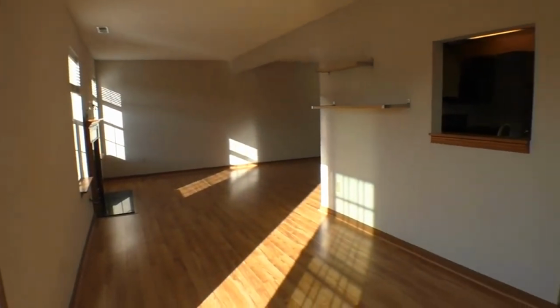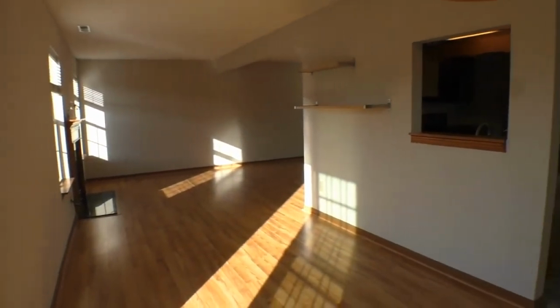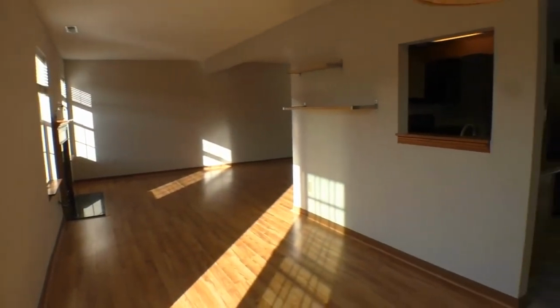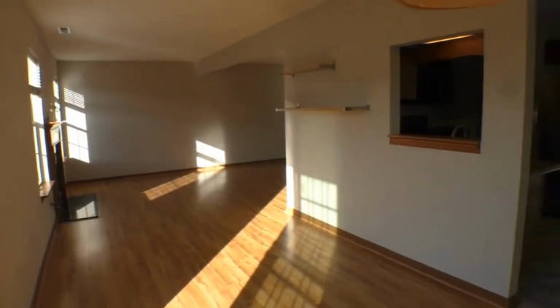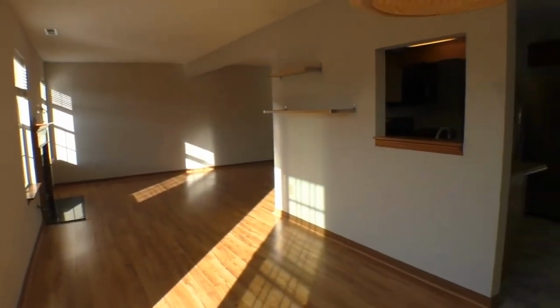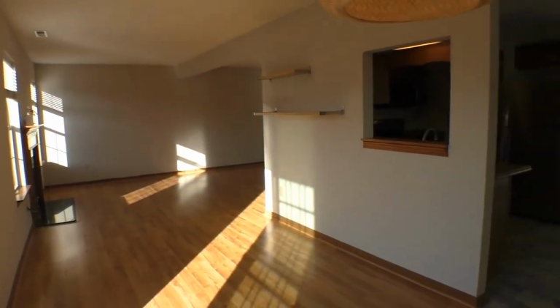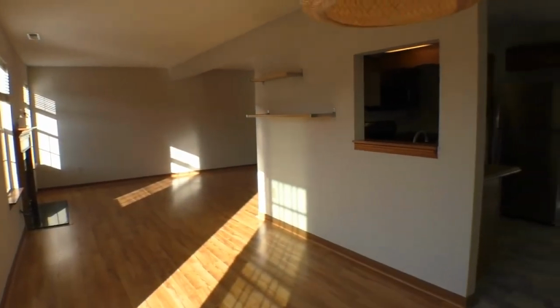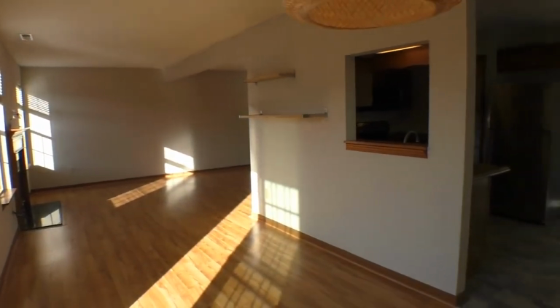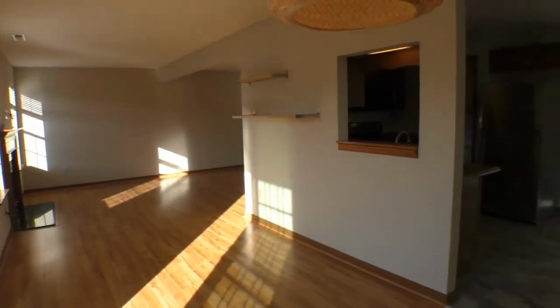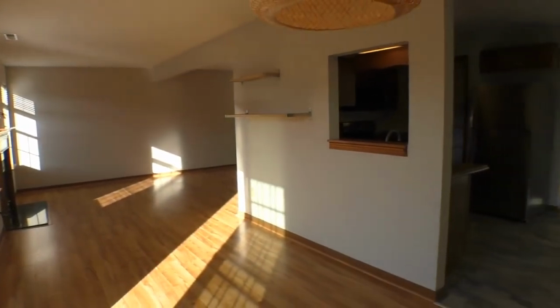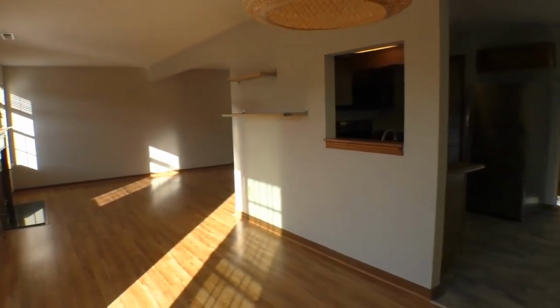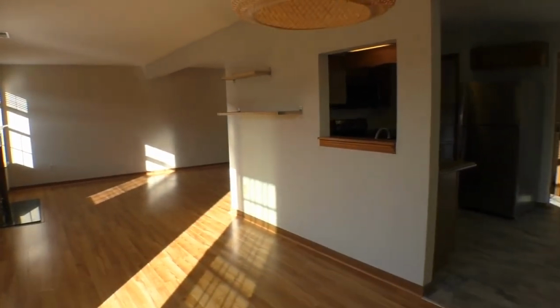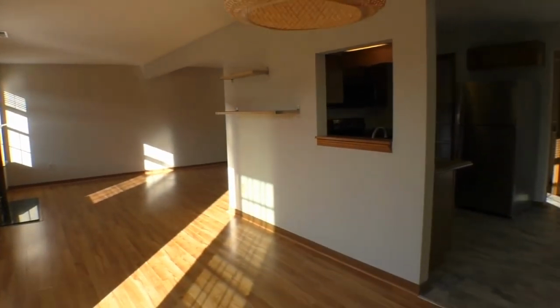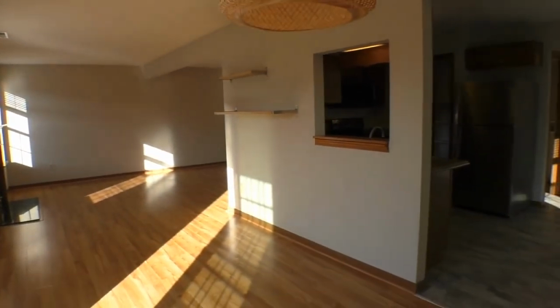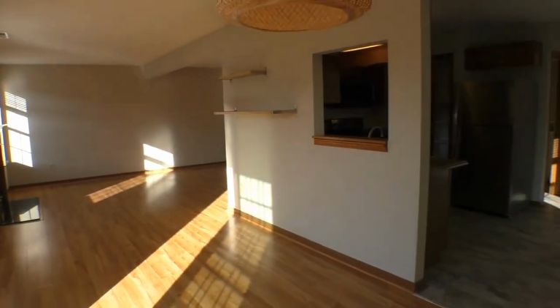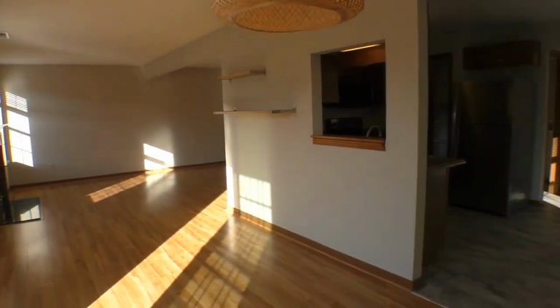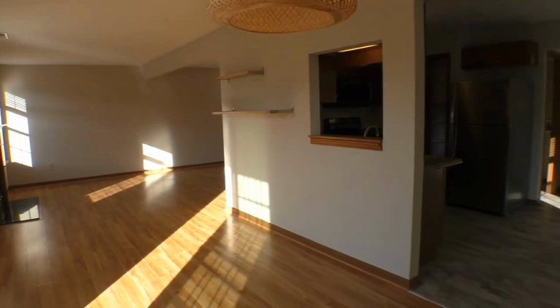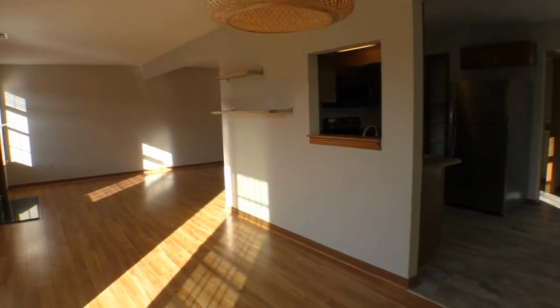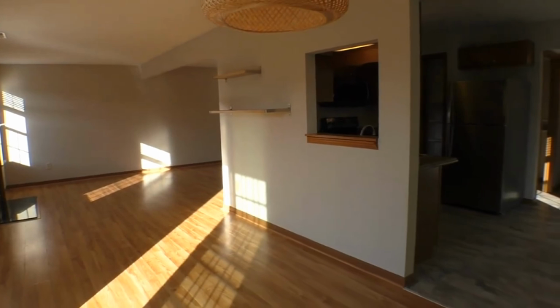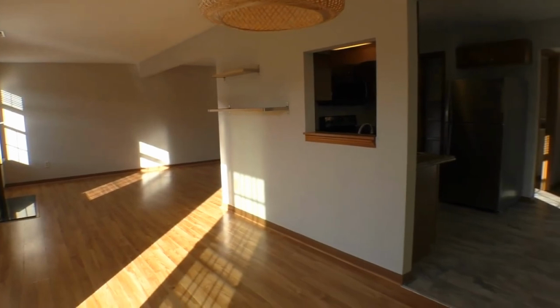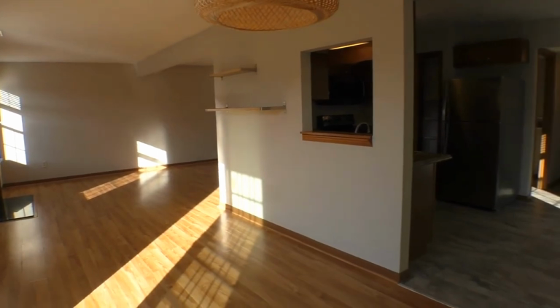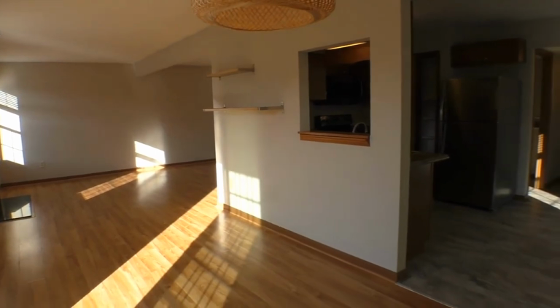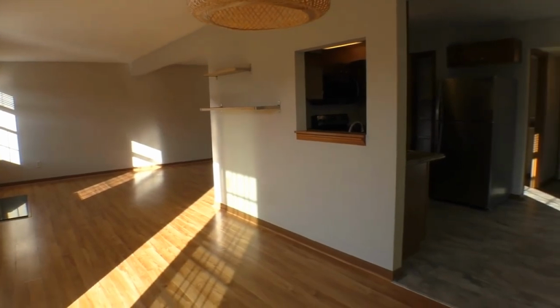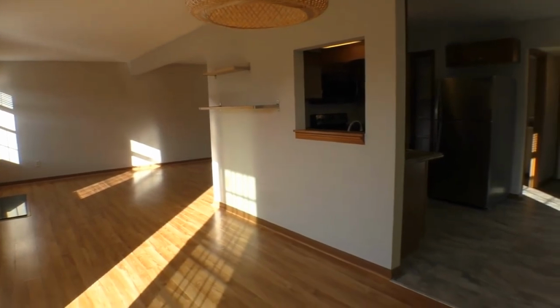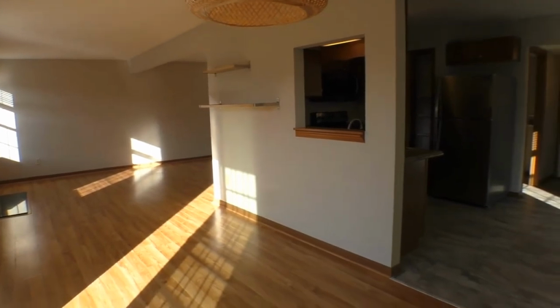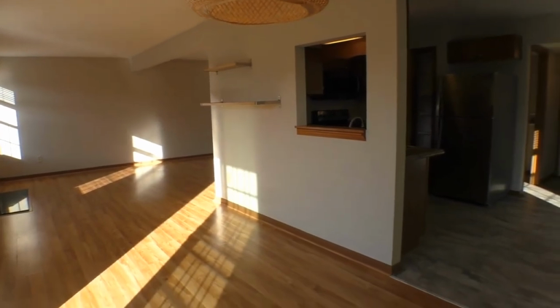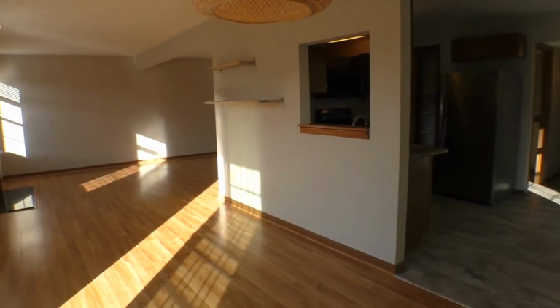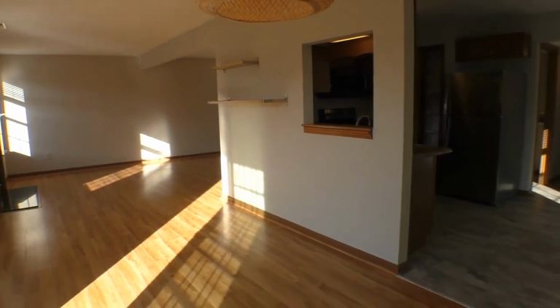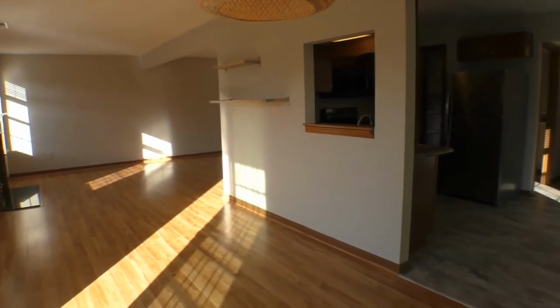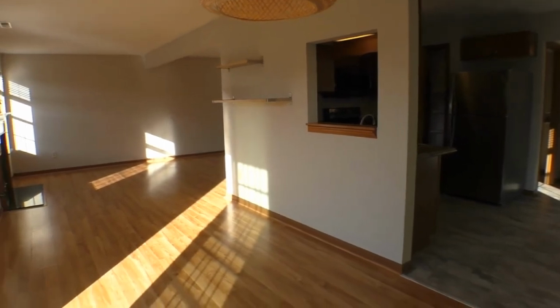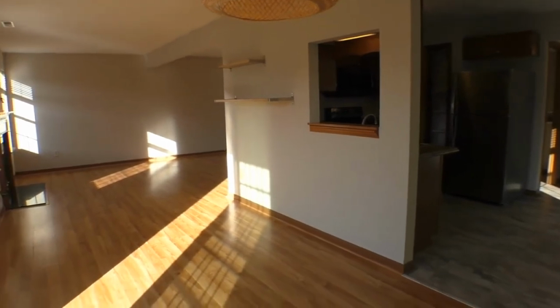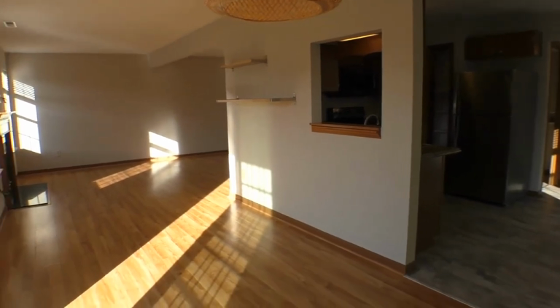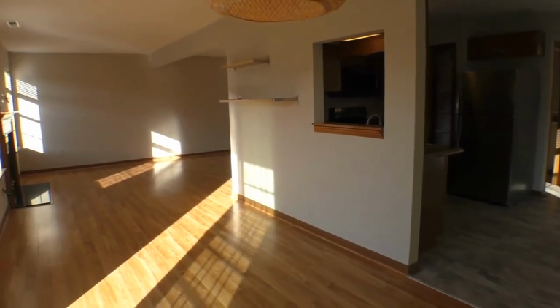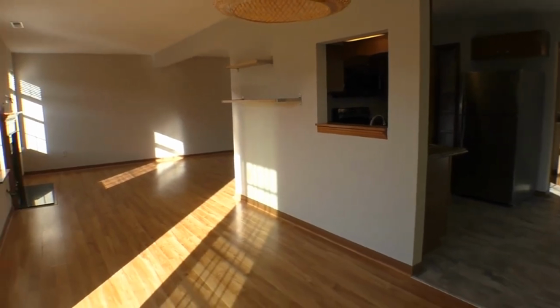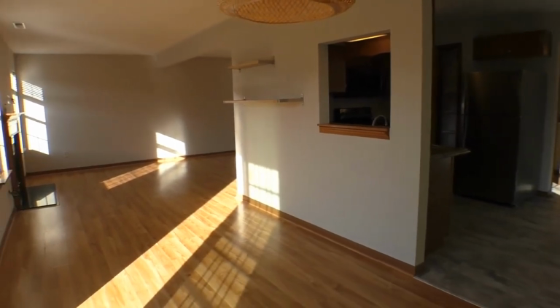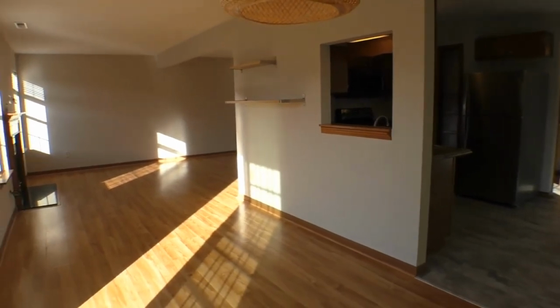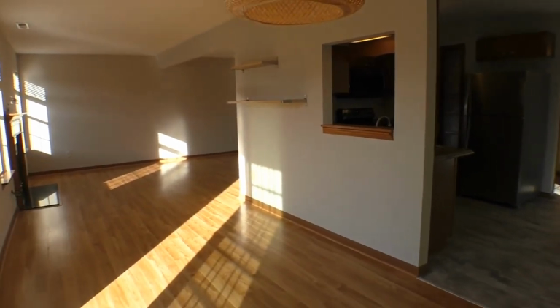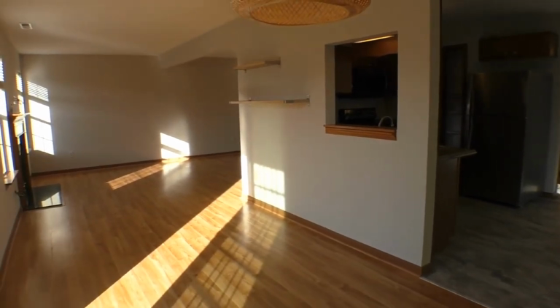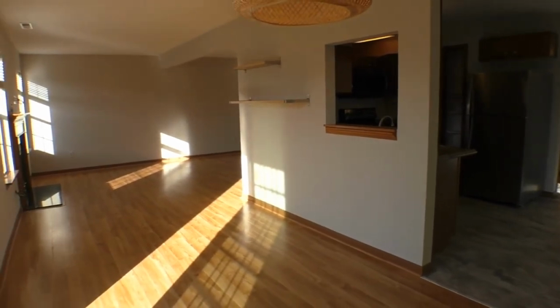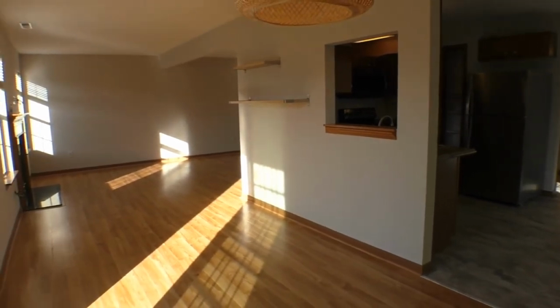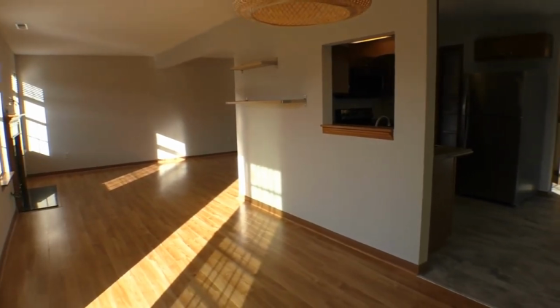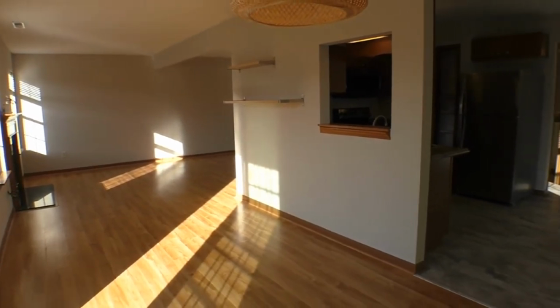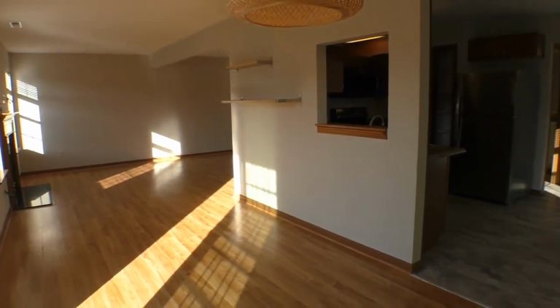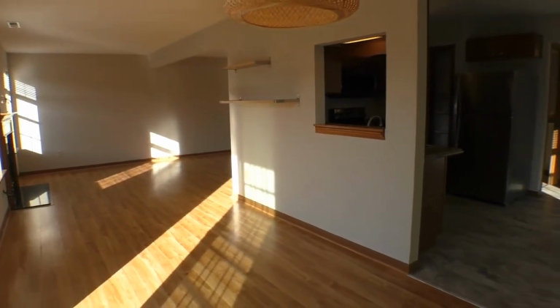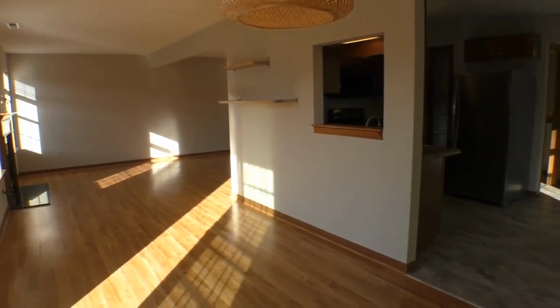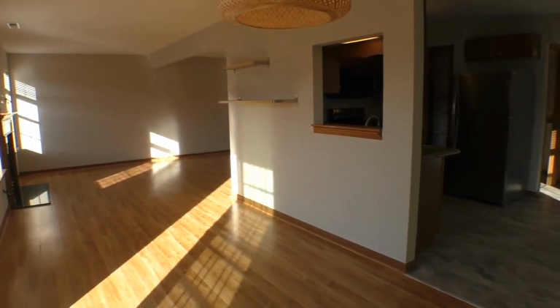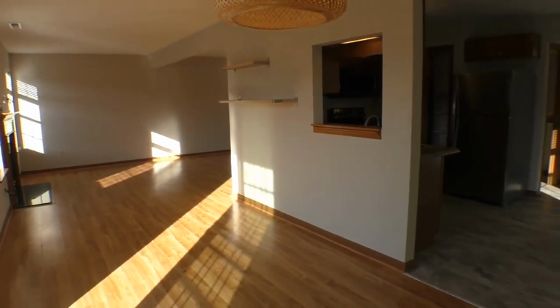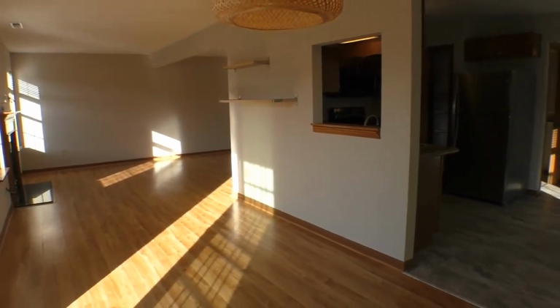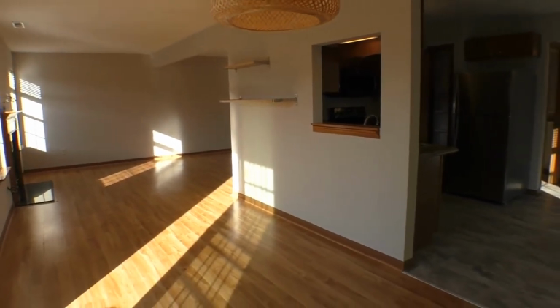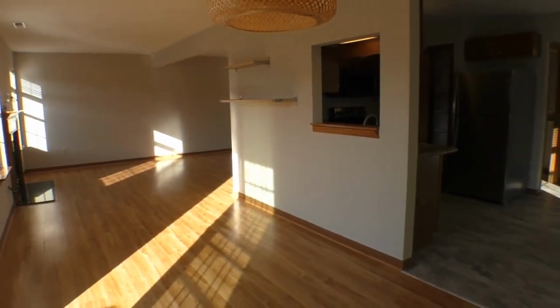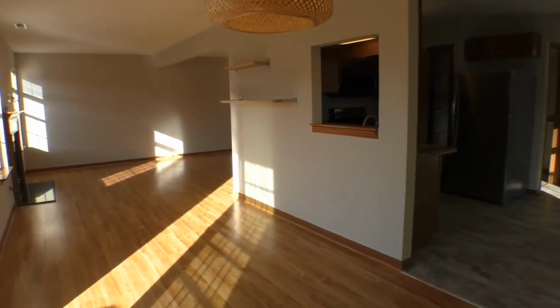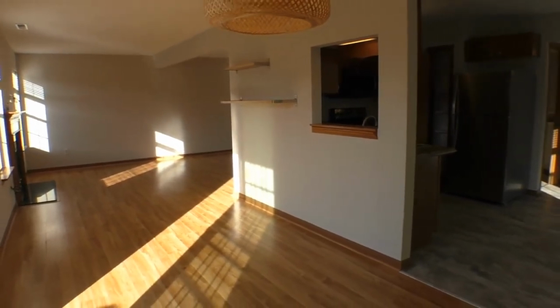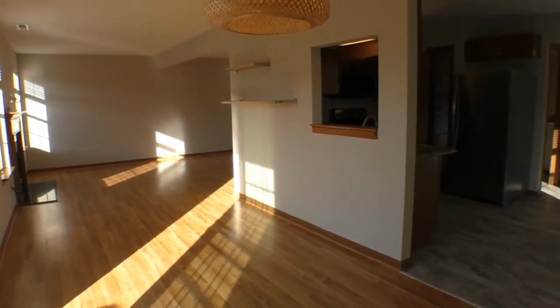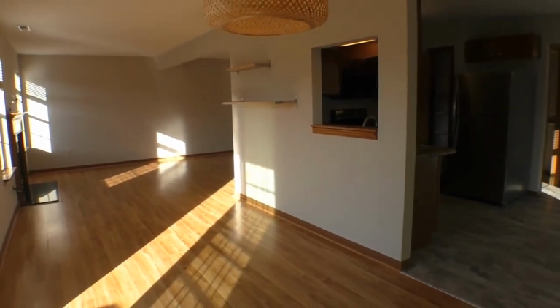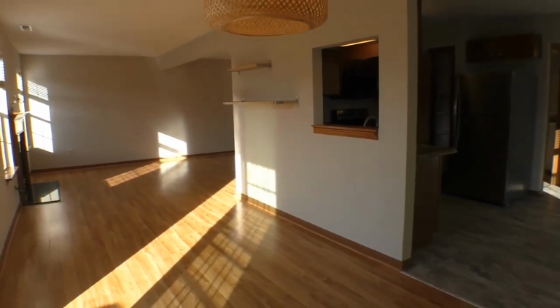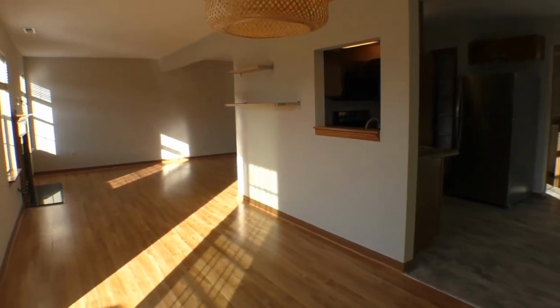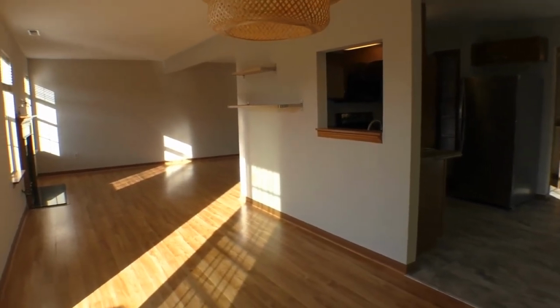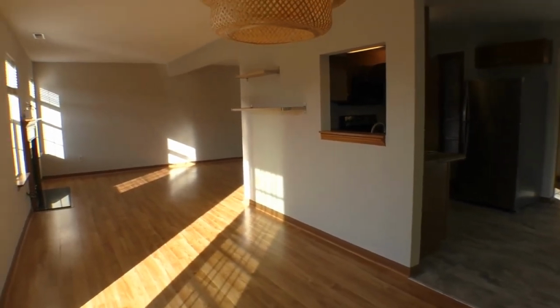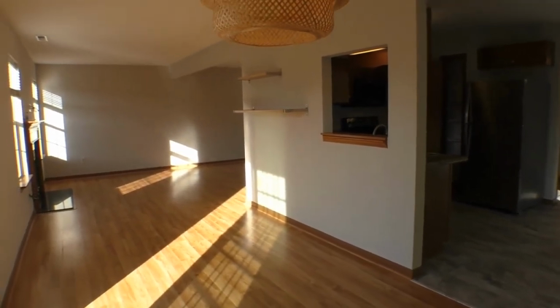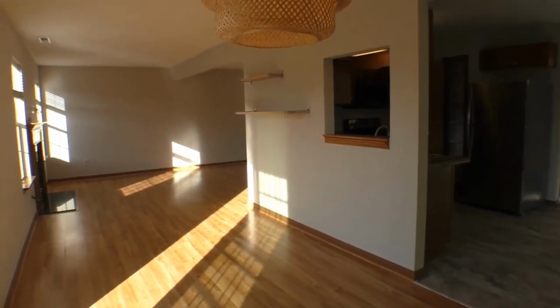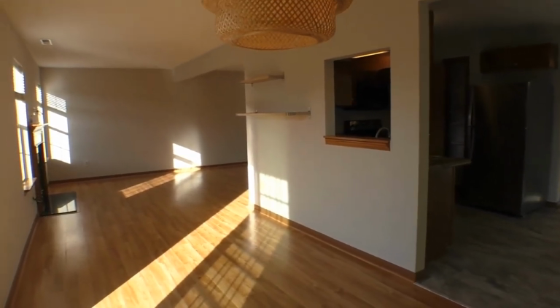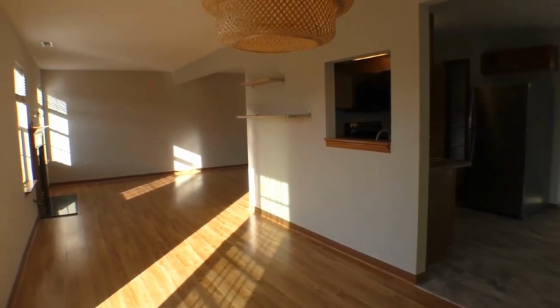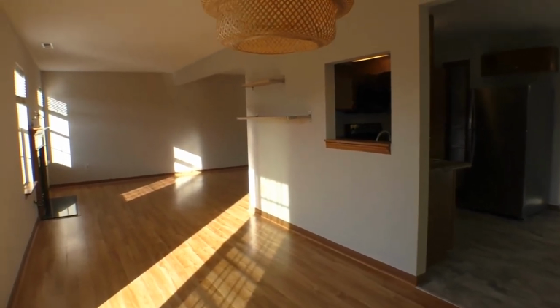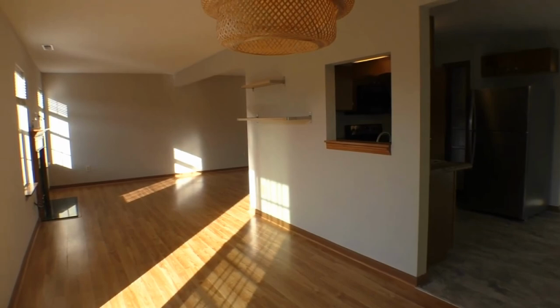This is ES Property Management, and we hope this video will help you decide if this will be your next home.